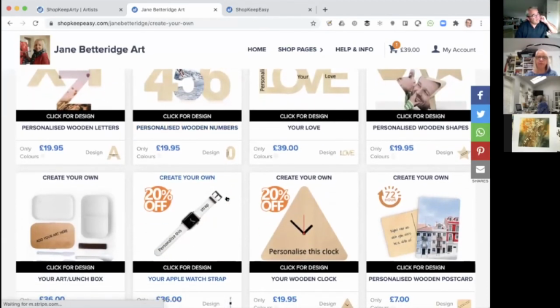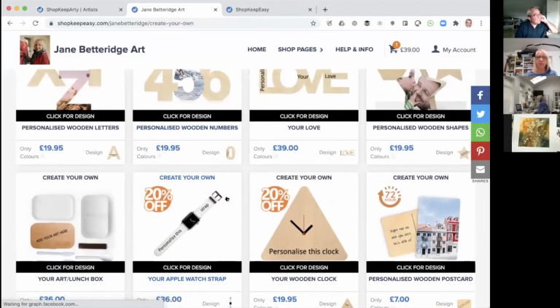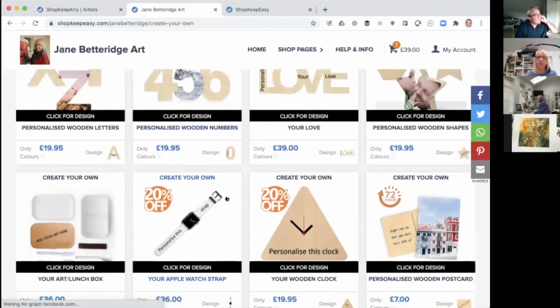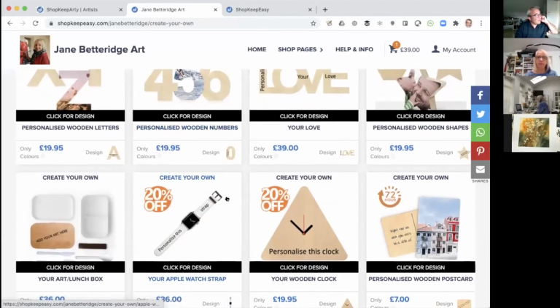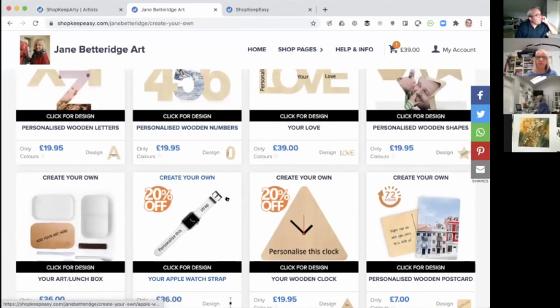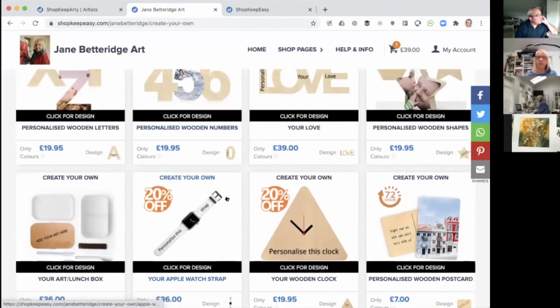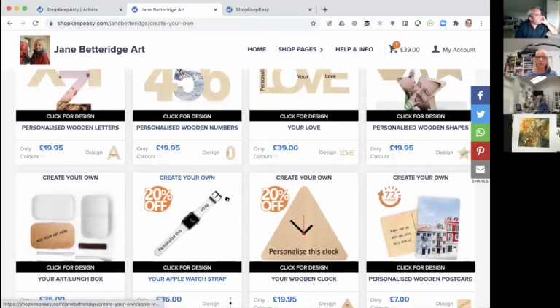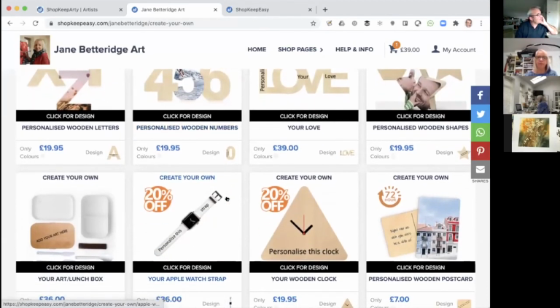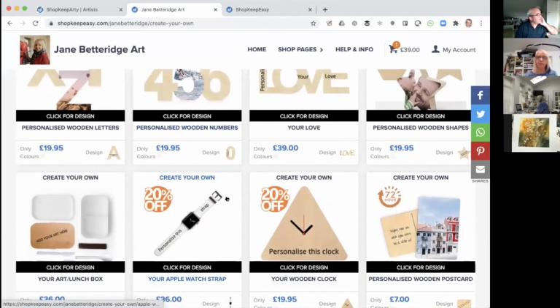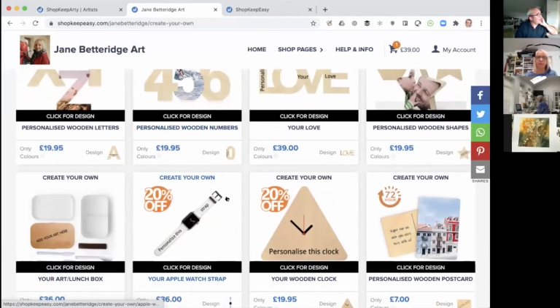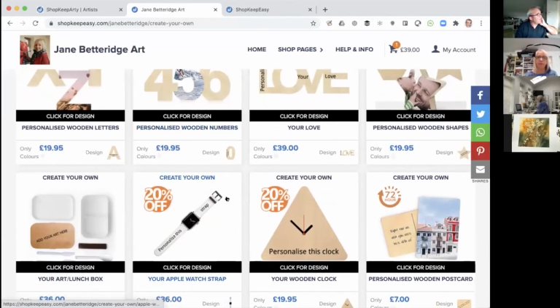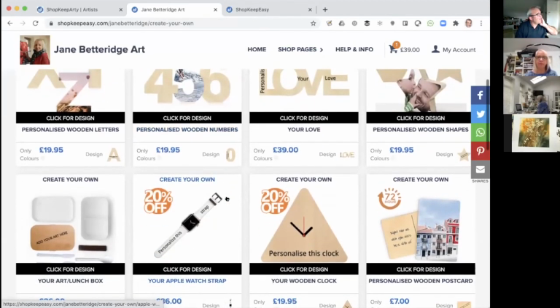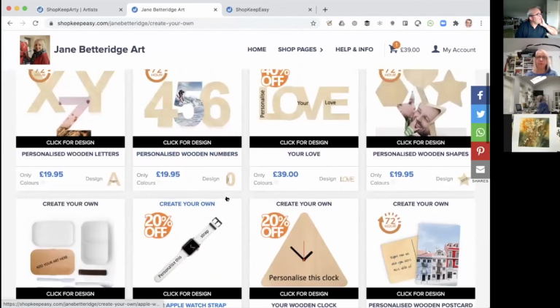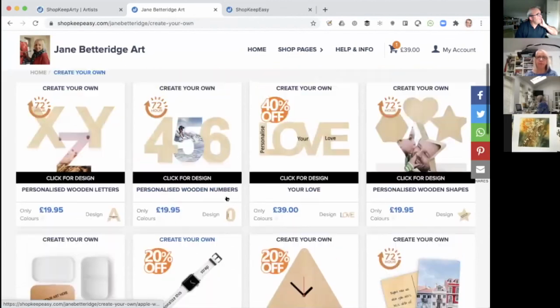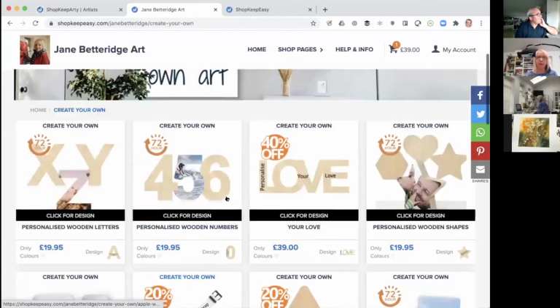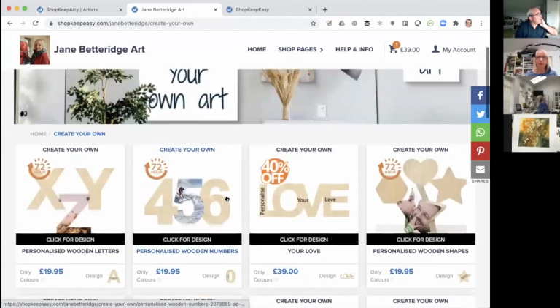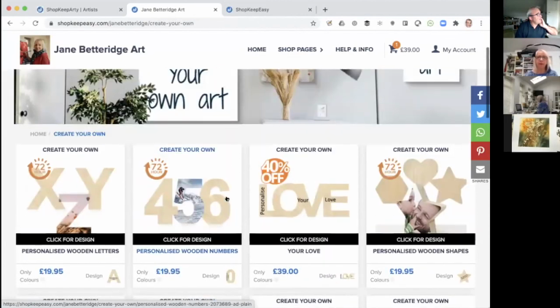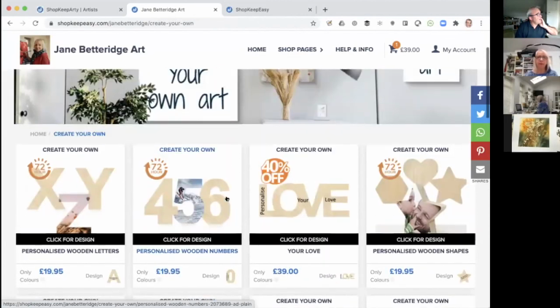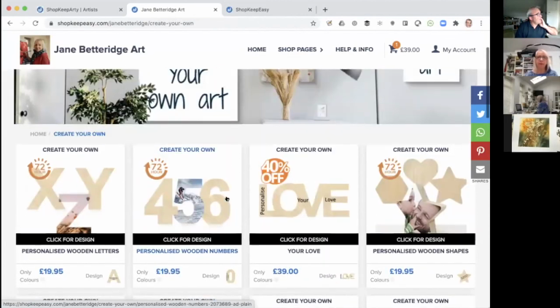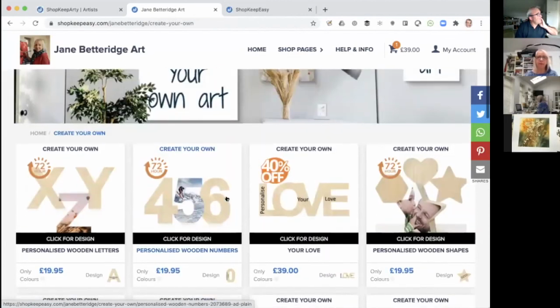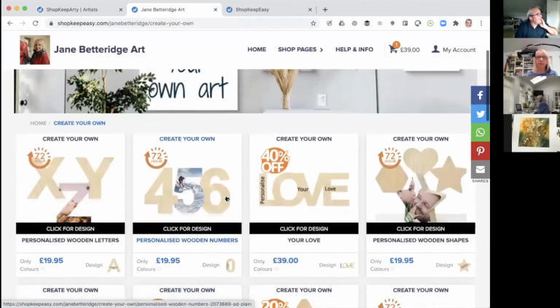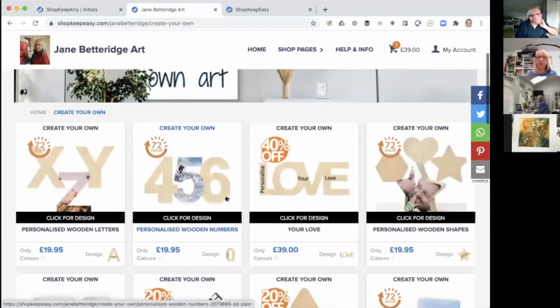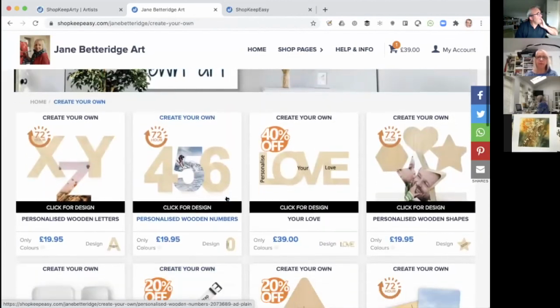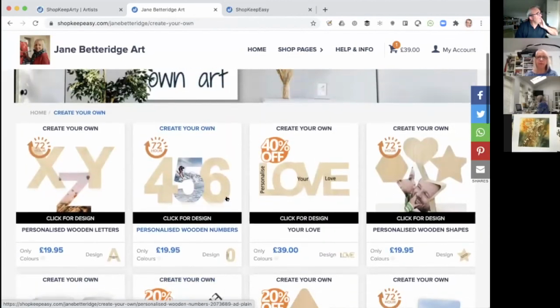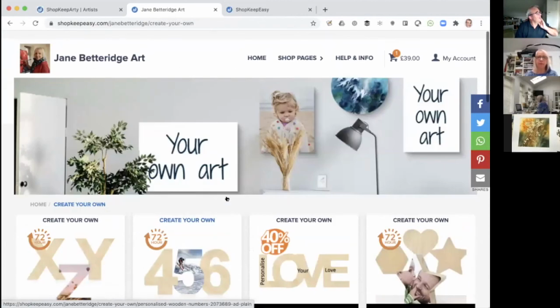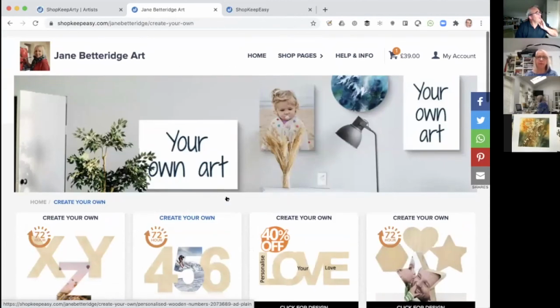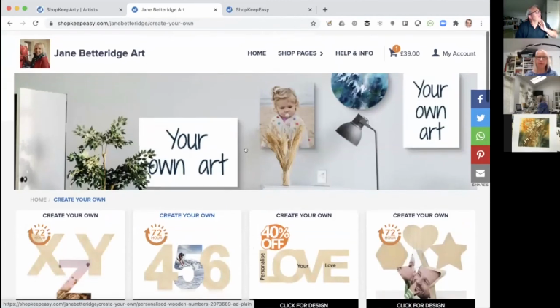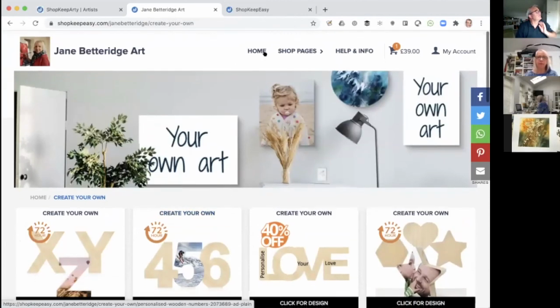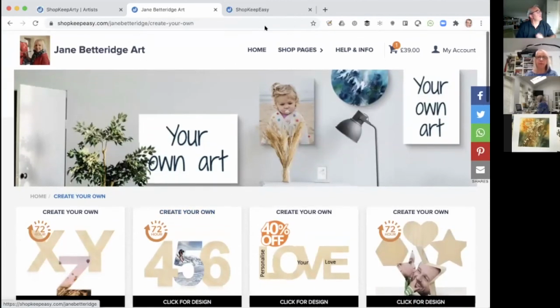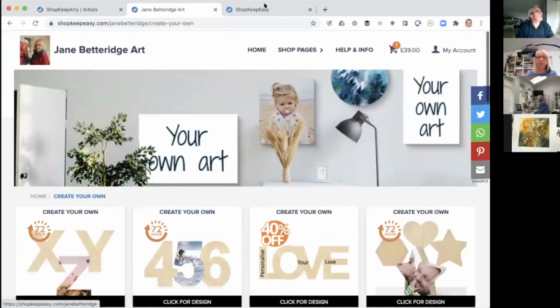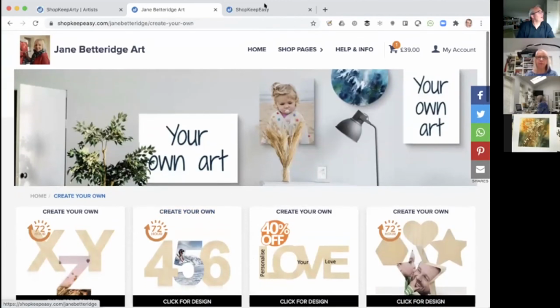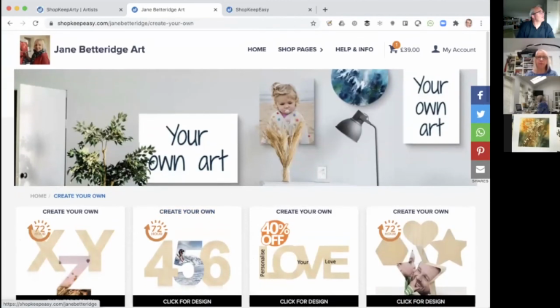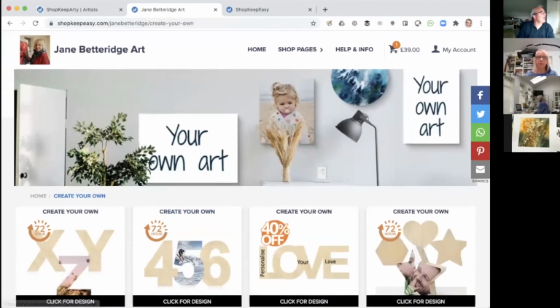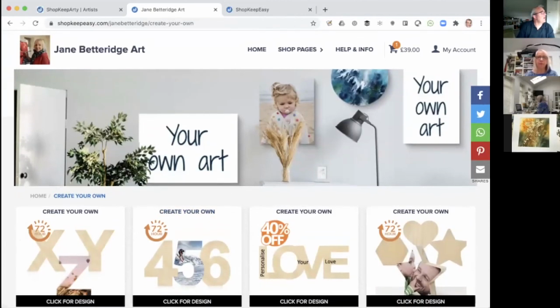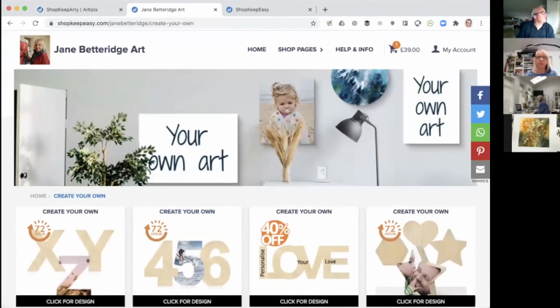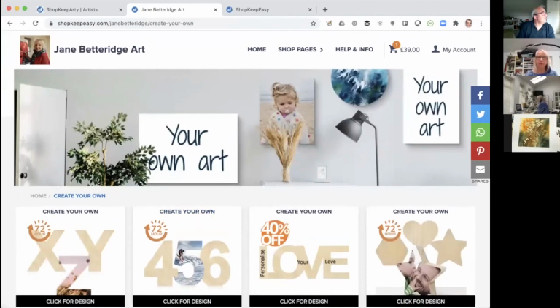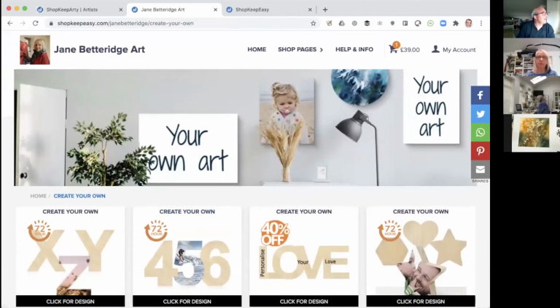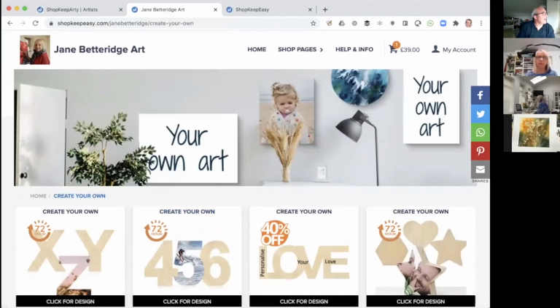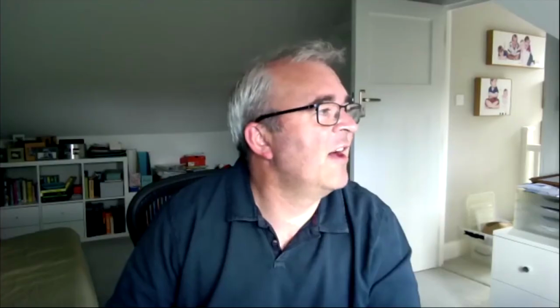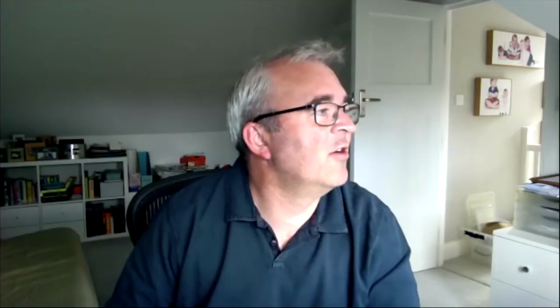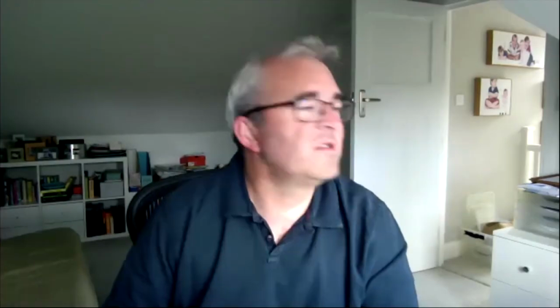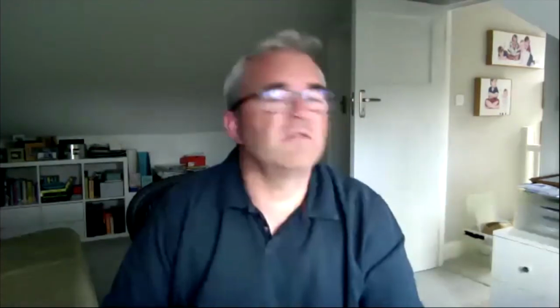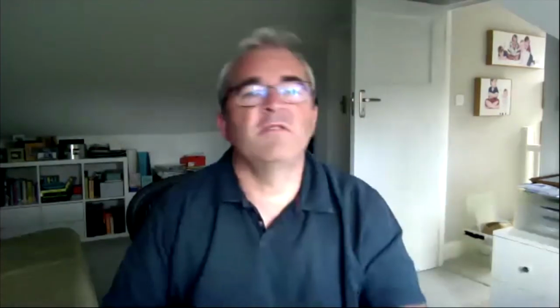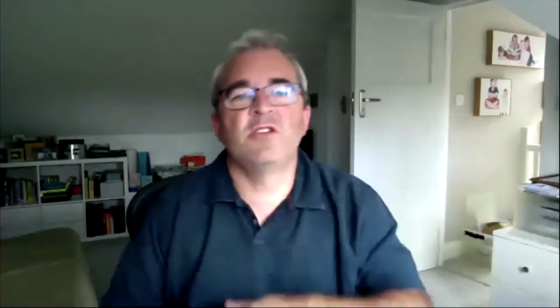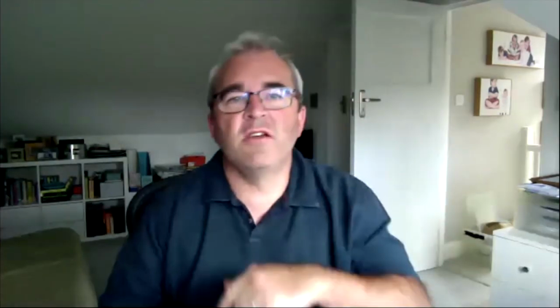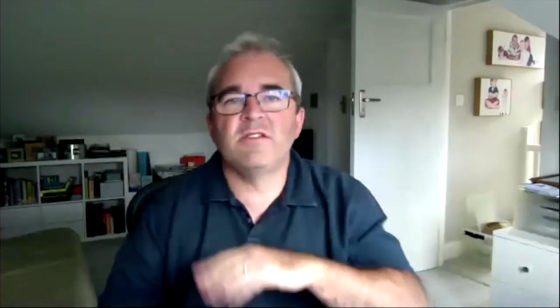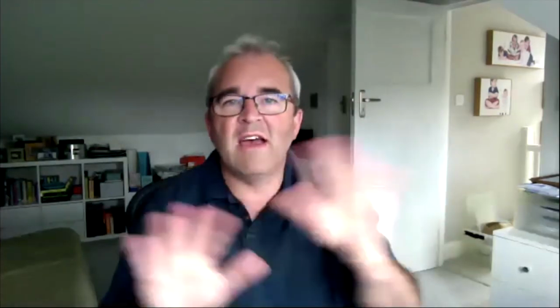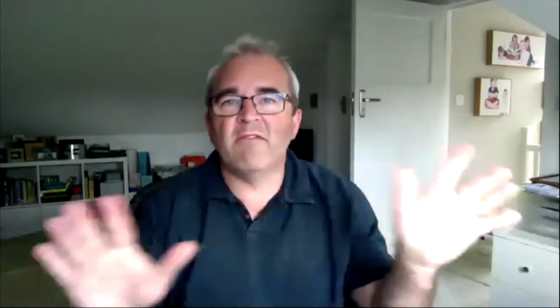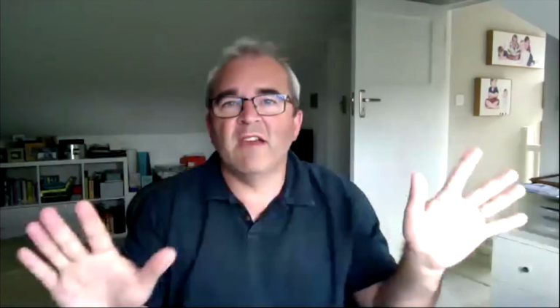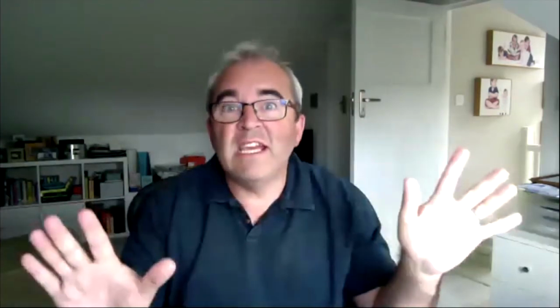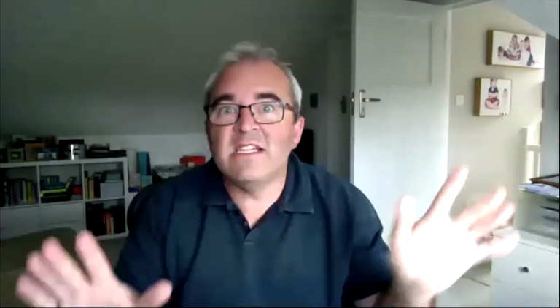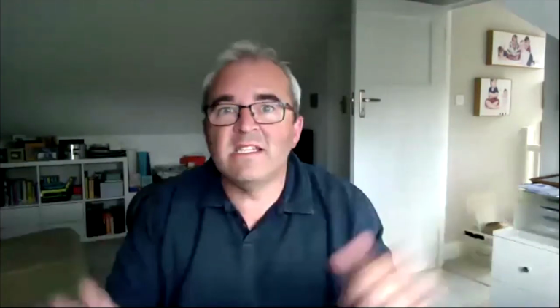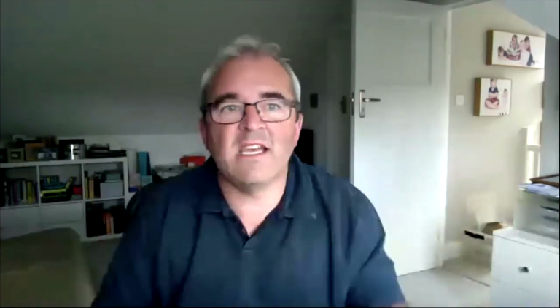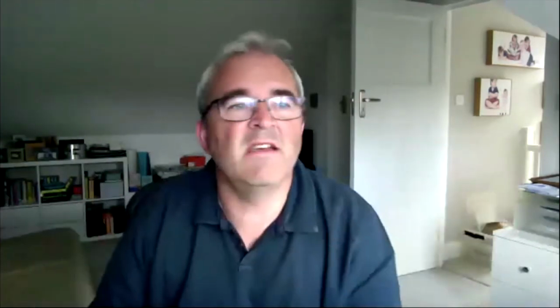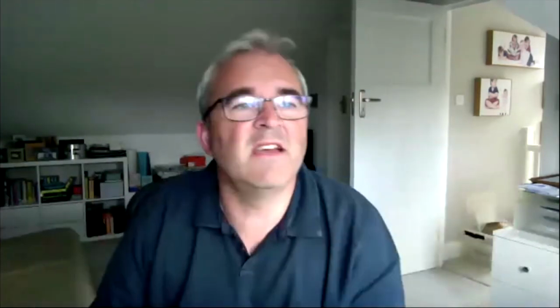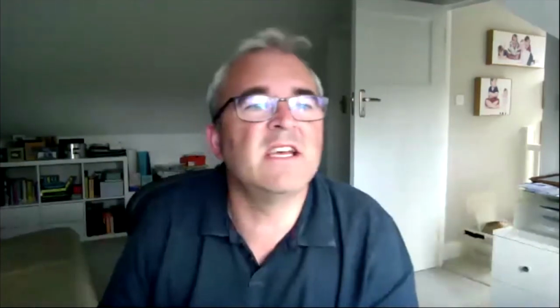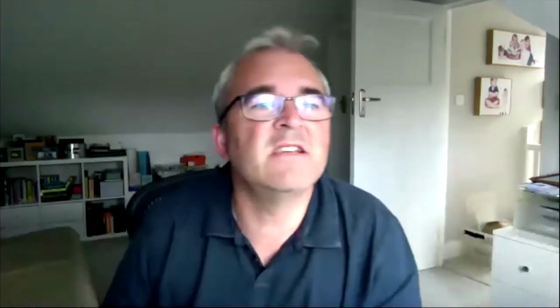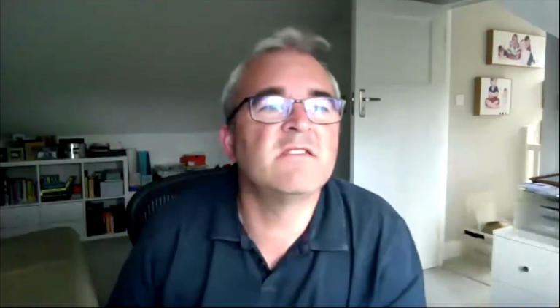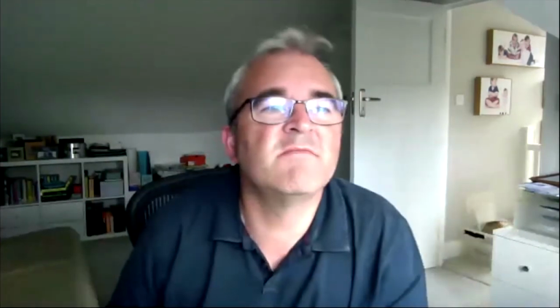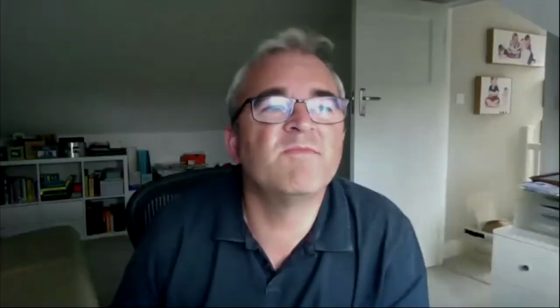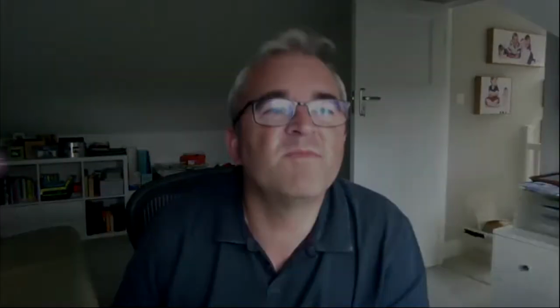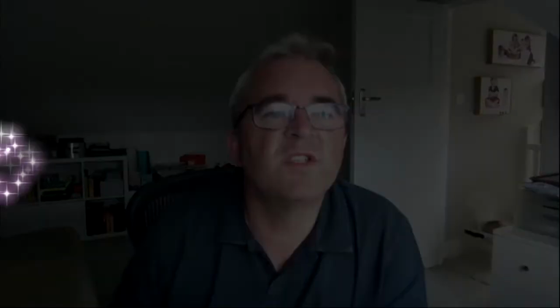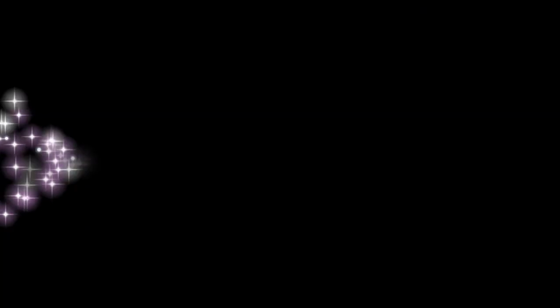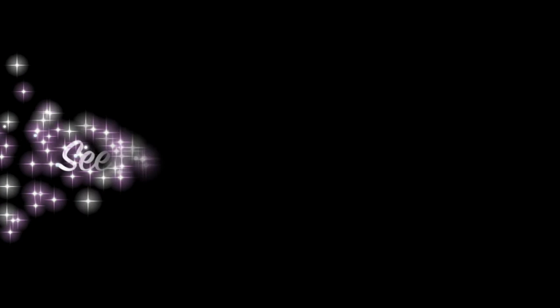They make really lovely gifts. Hopefully that helps and shows how easy it is to create your own personalized products.